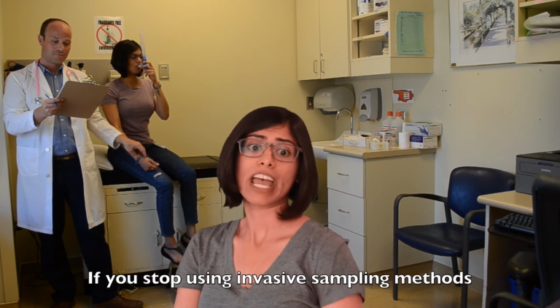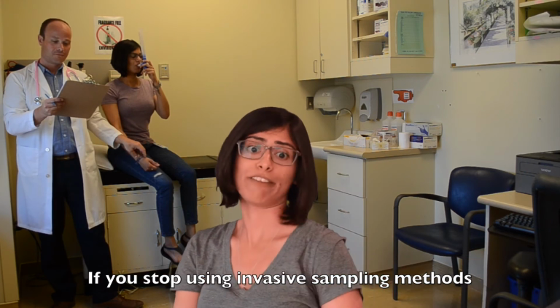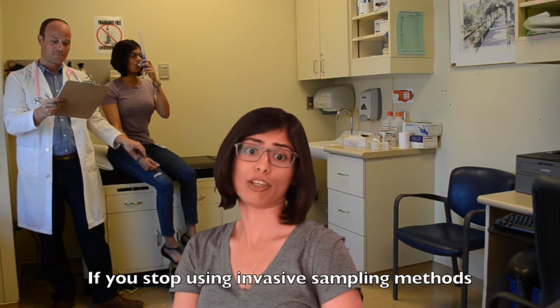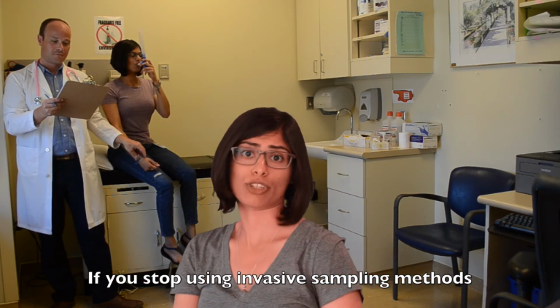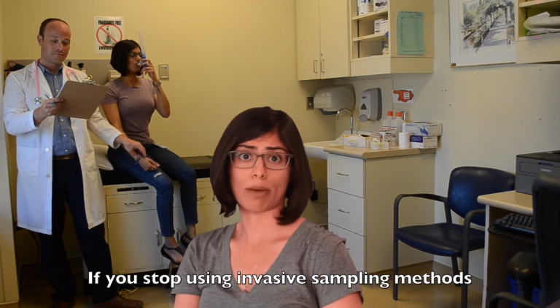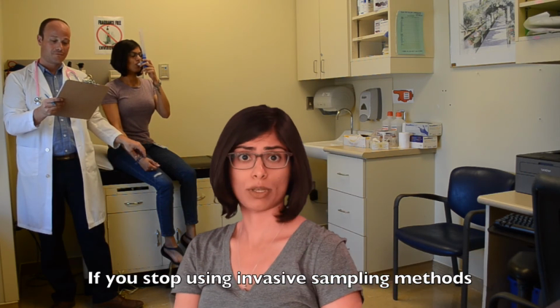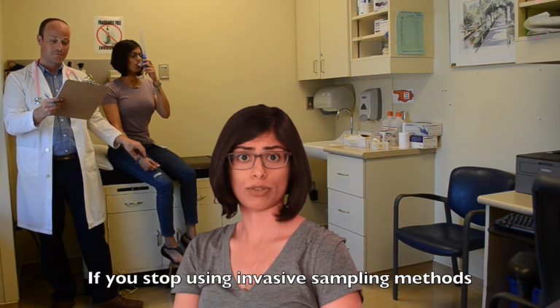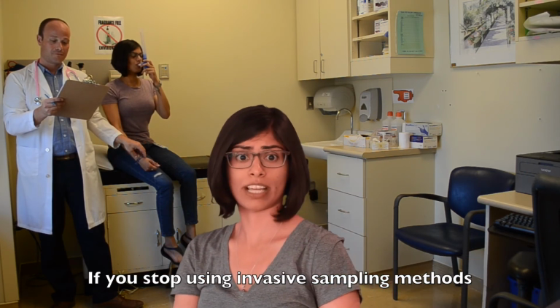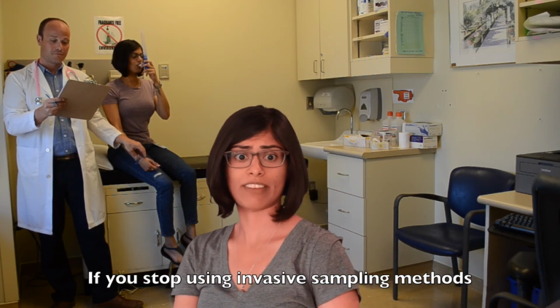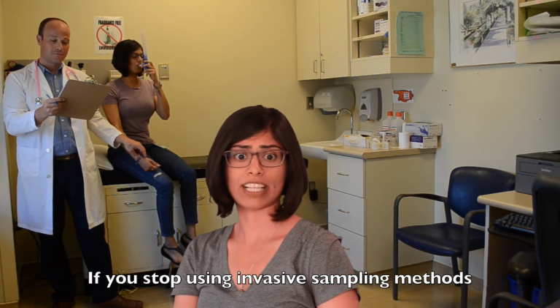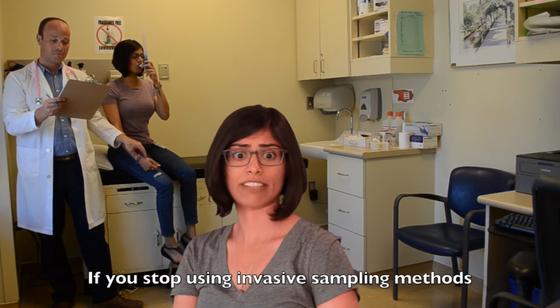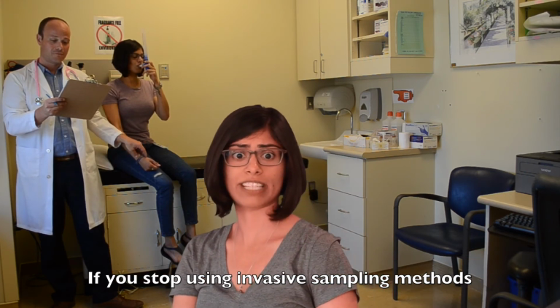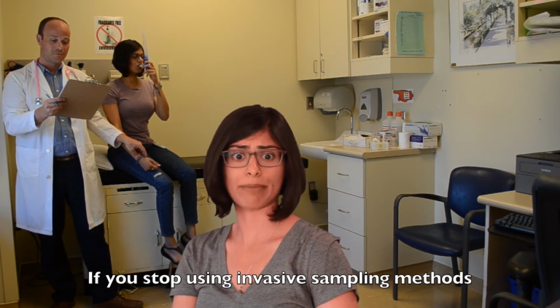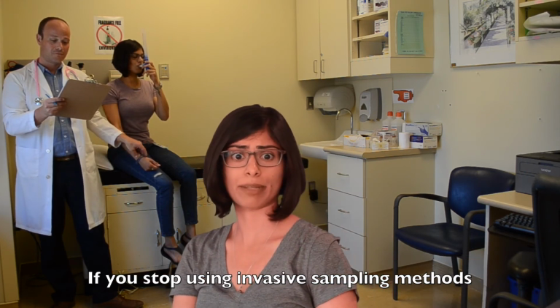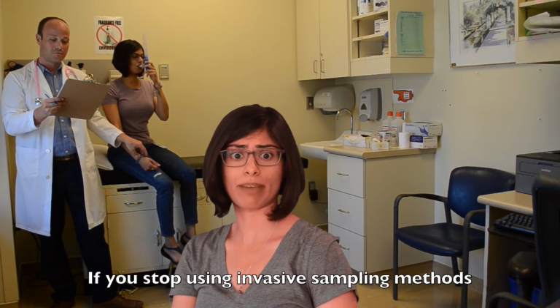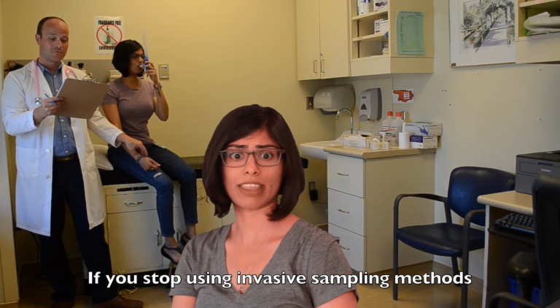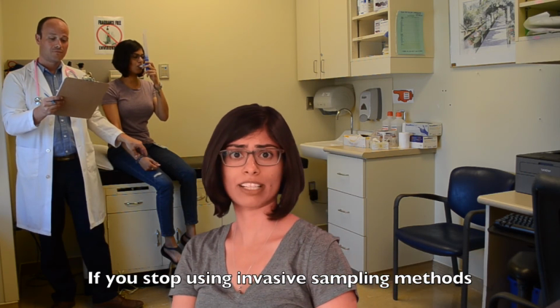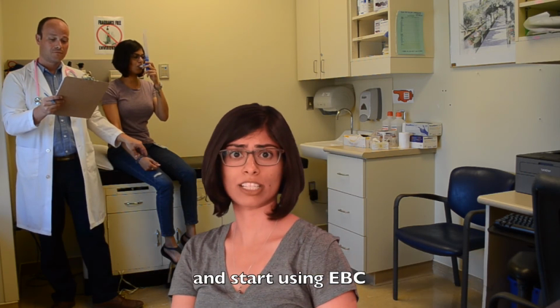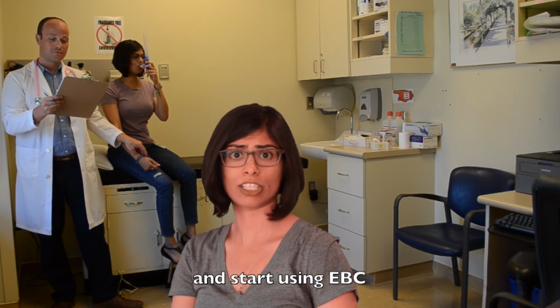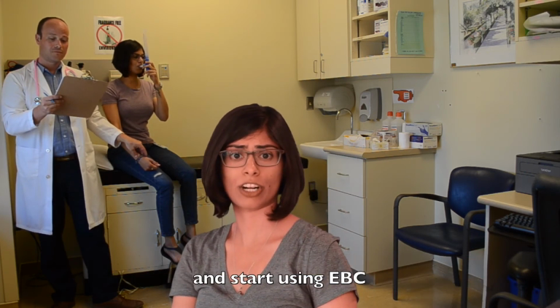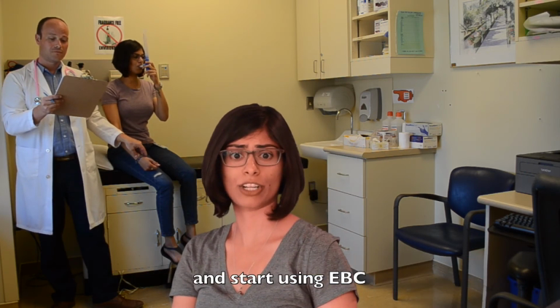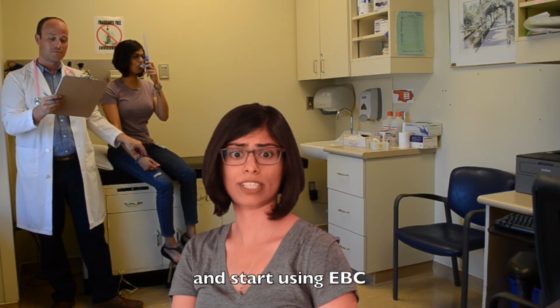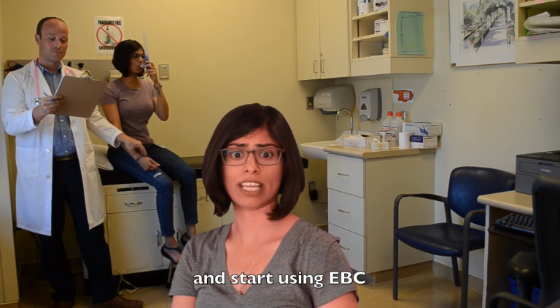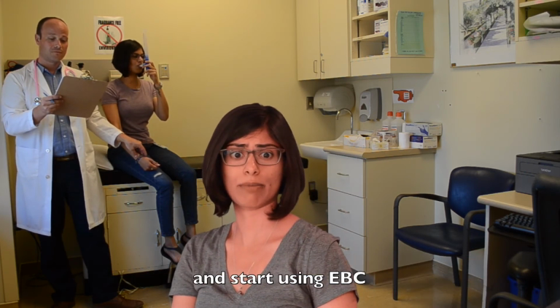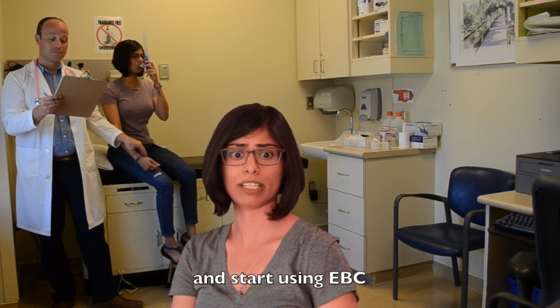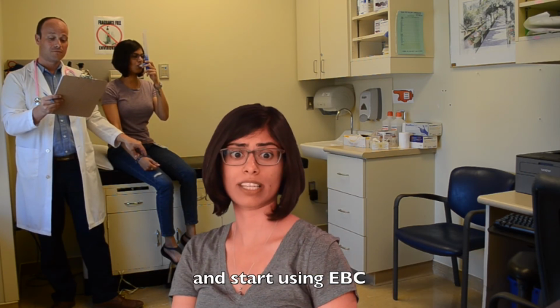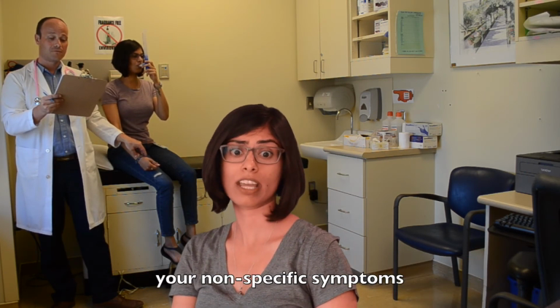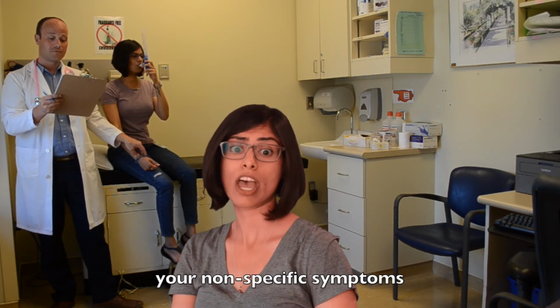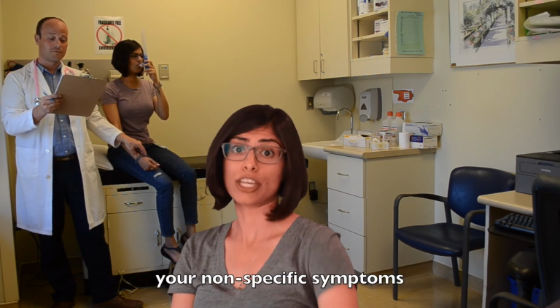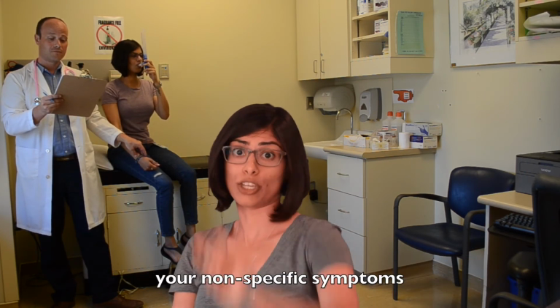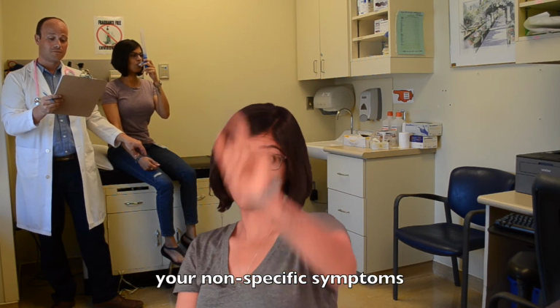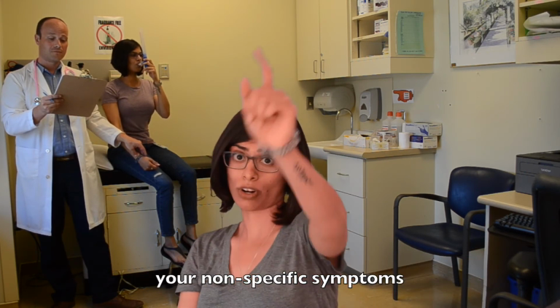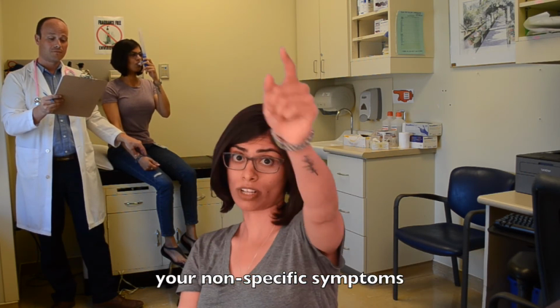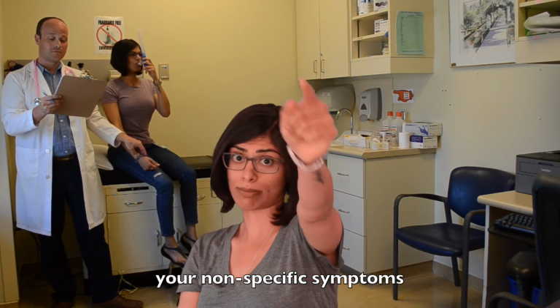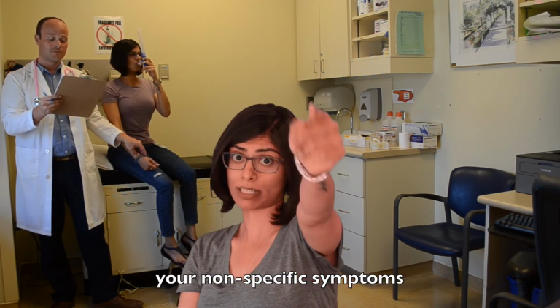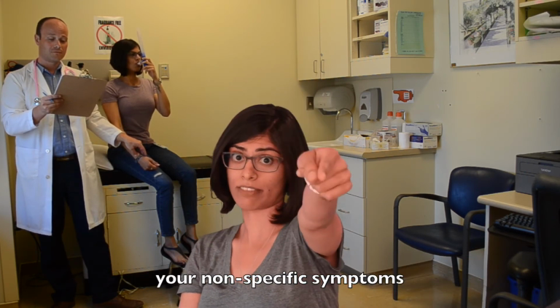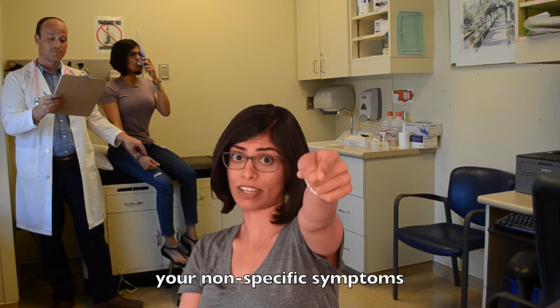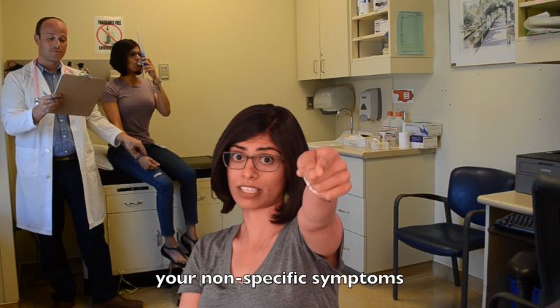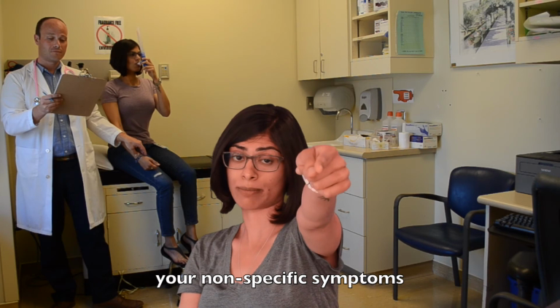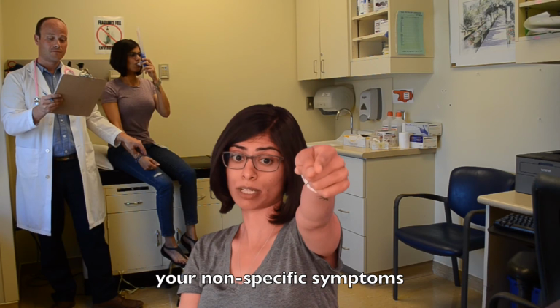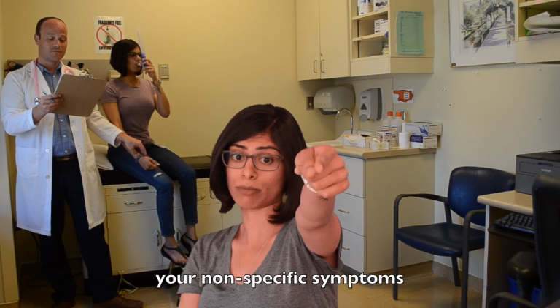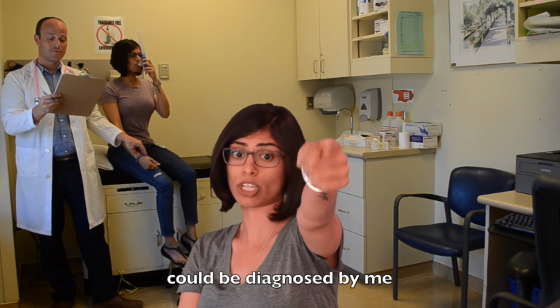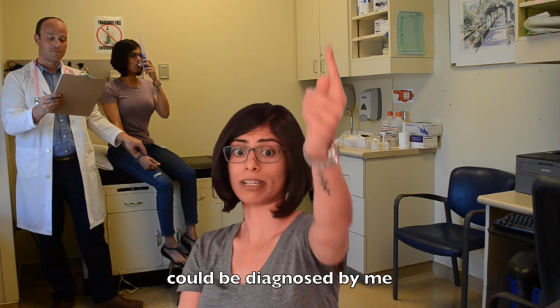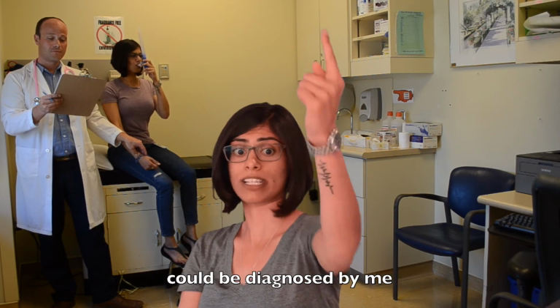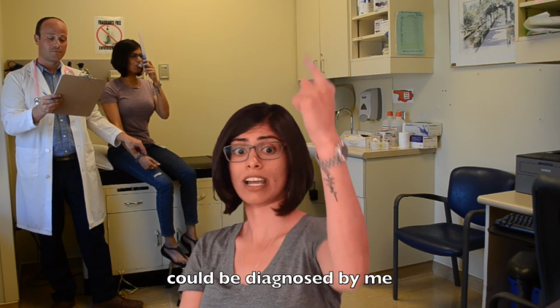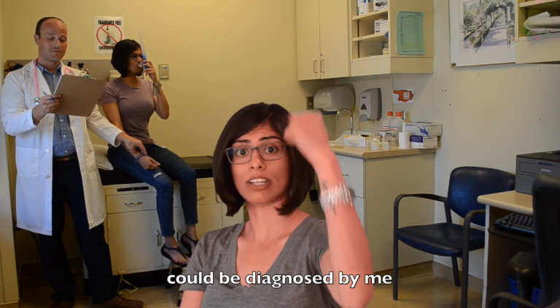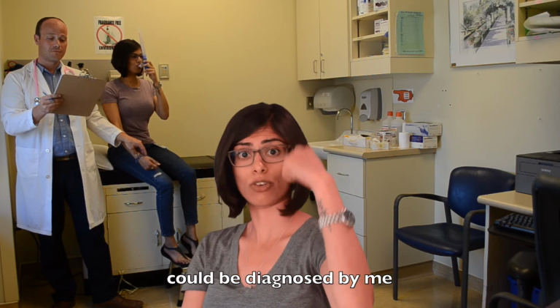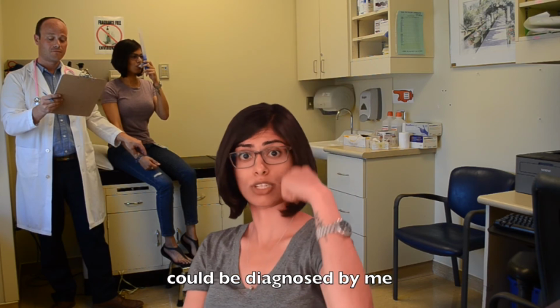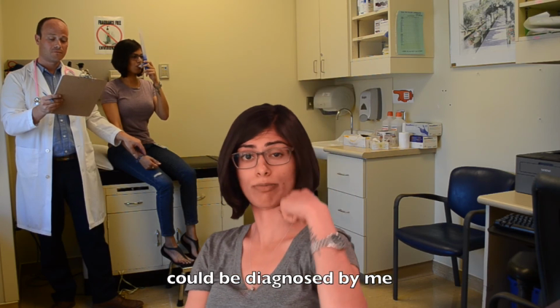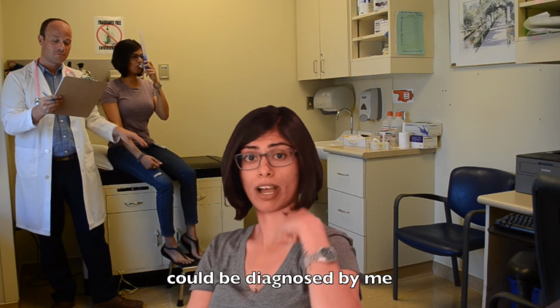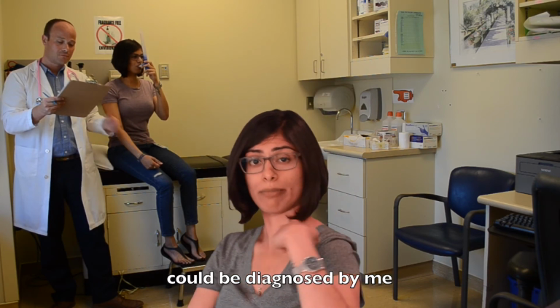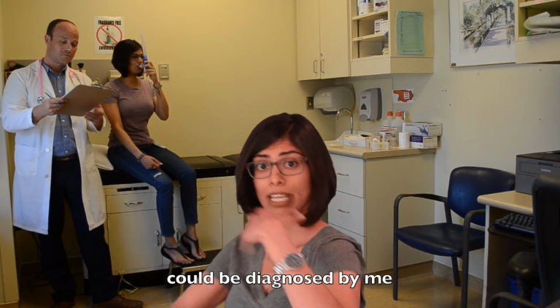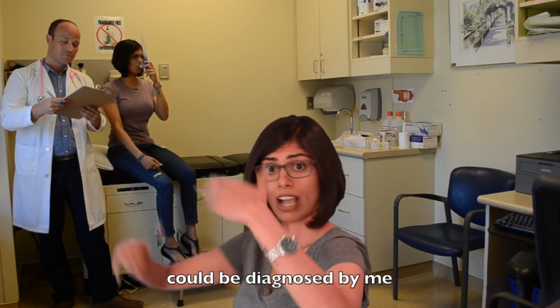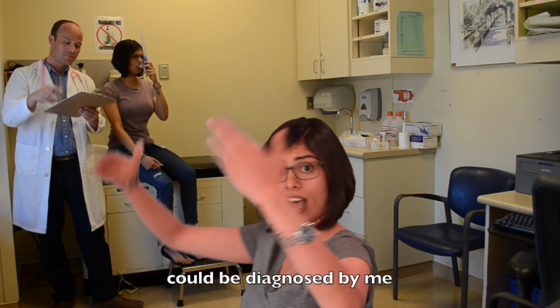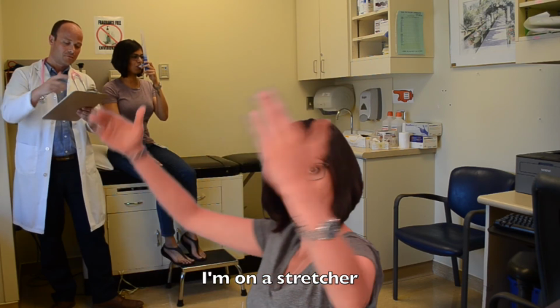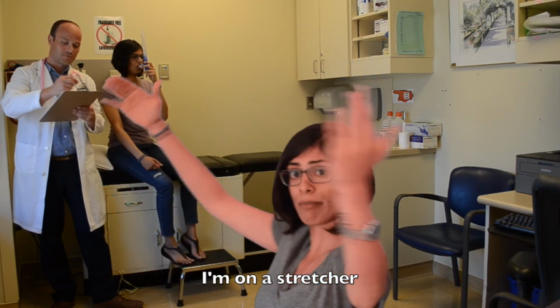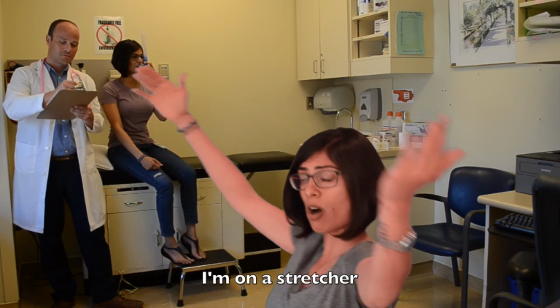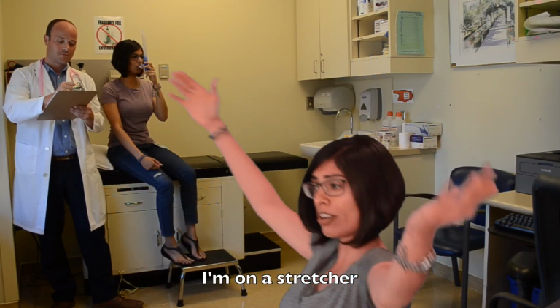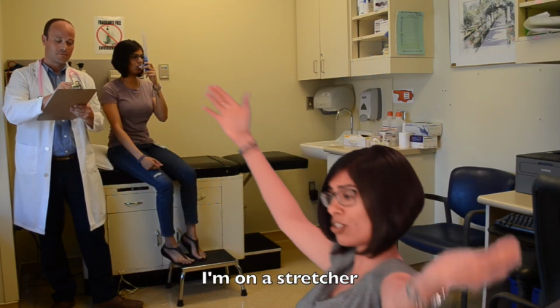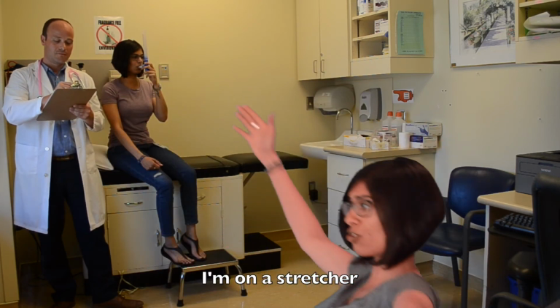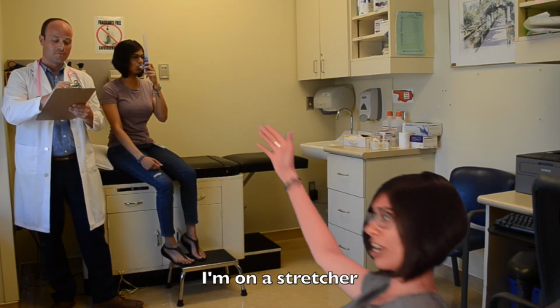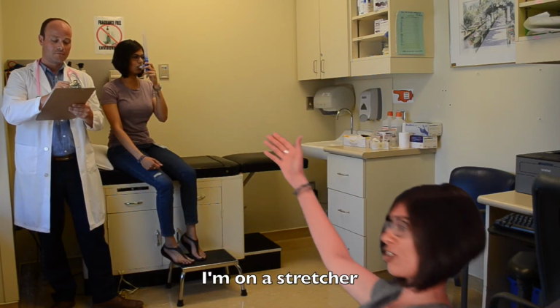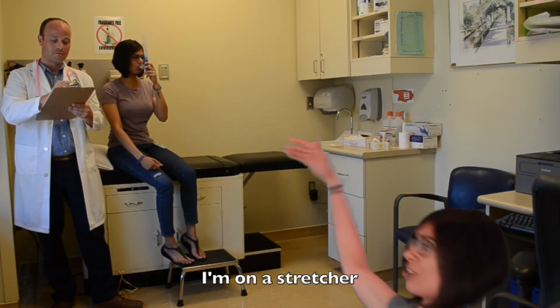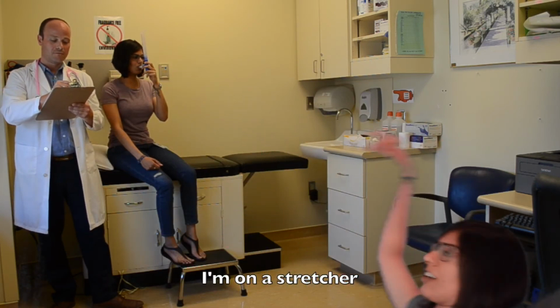If you stop using invasive sampling methods and start using ABC, your non-specific symptoms could be diagnosed. I'm on a stretcher.